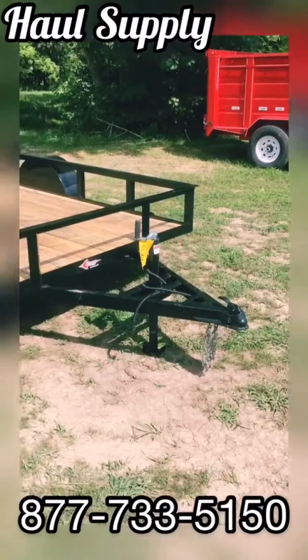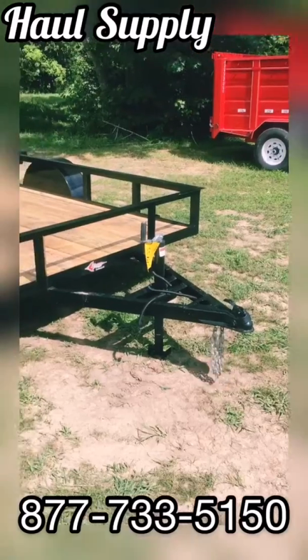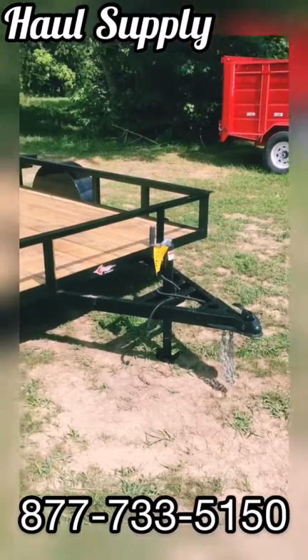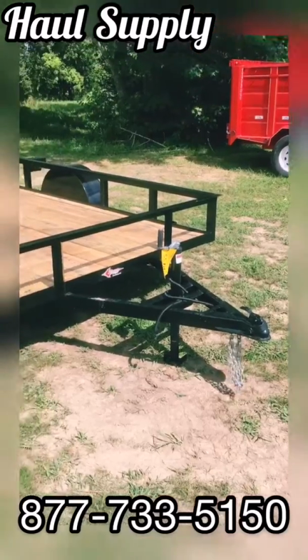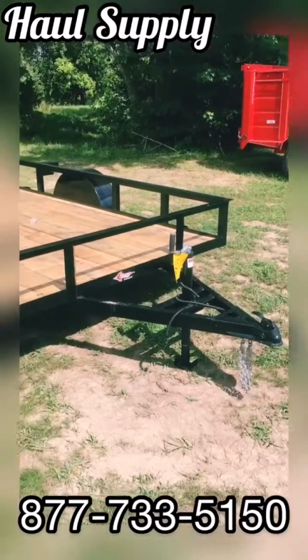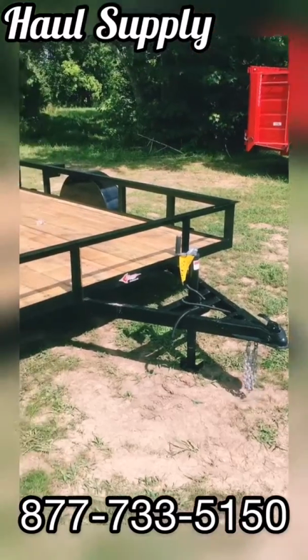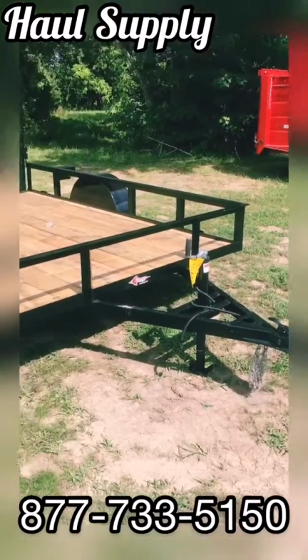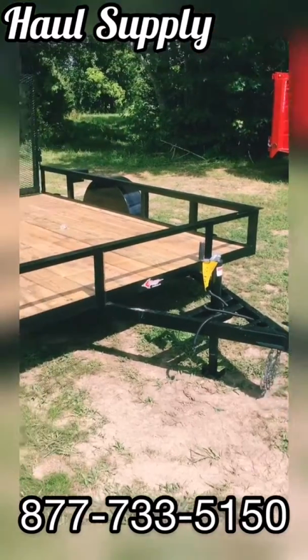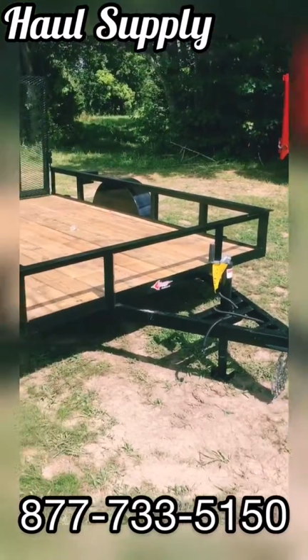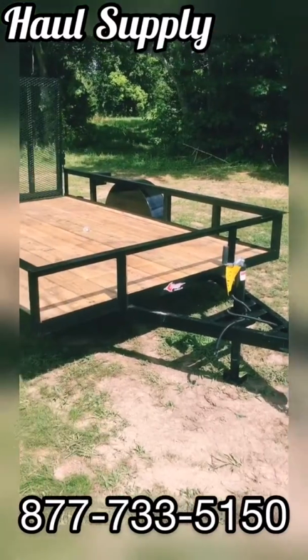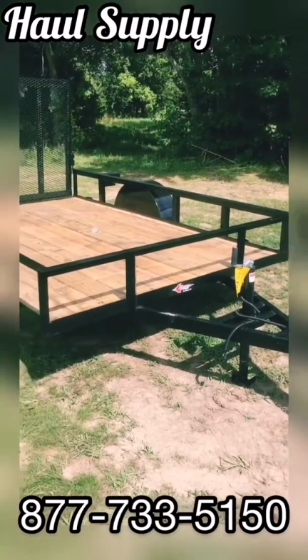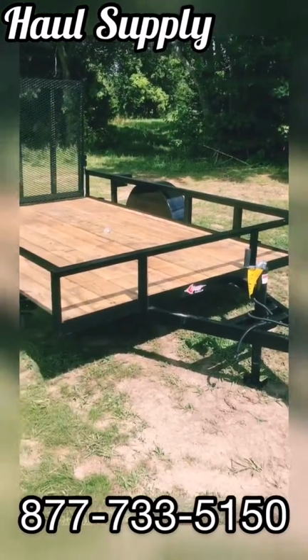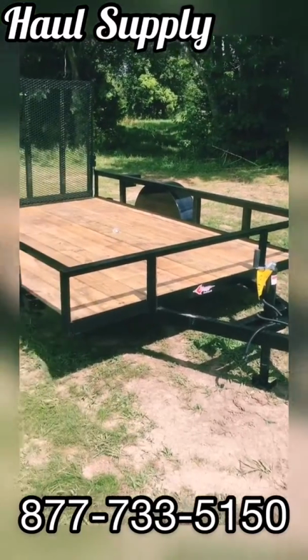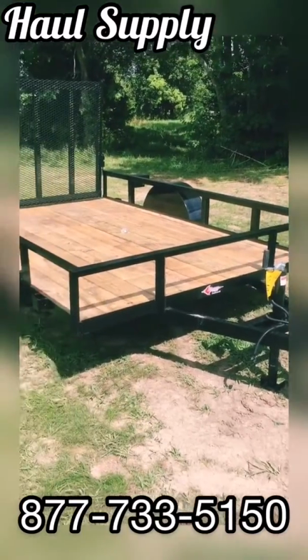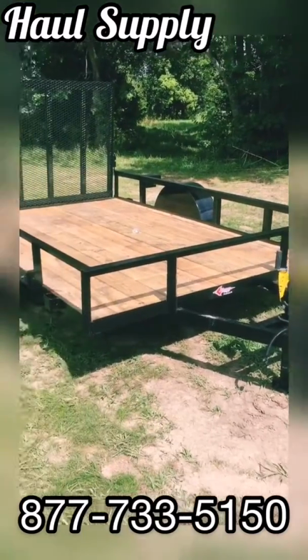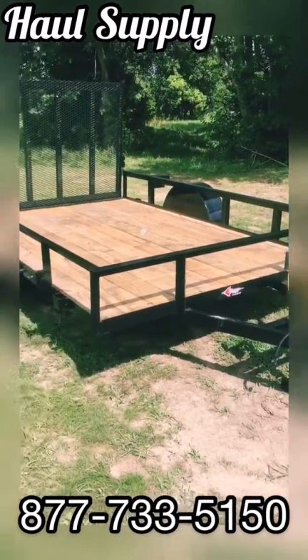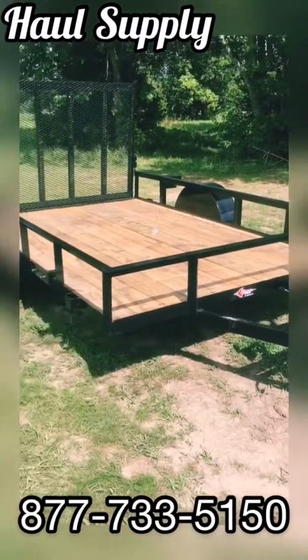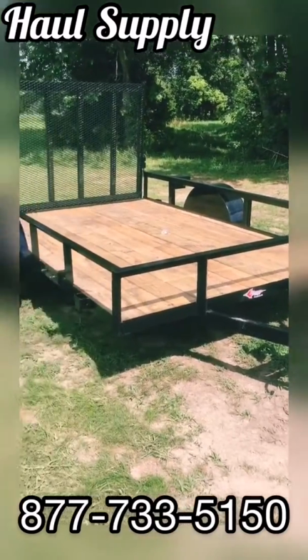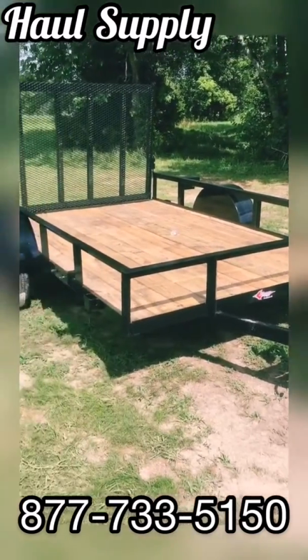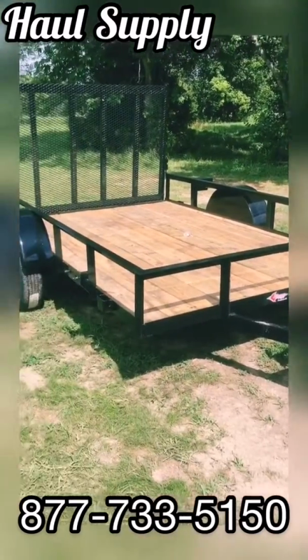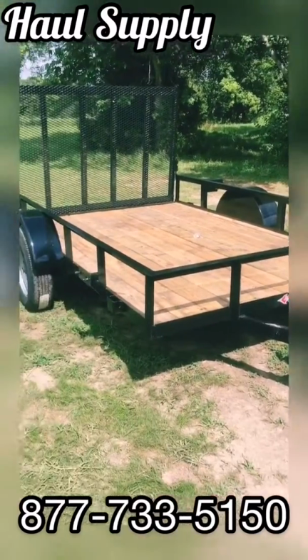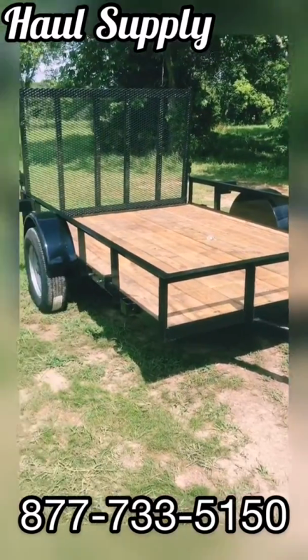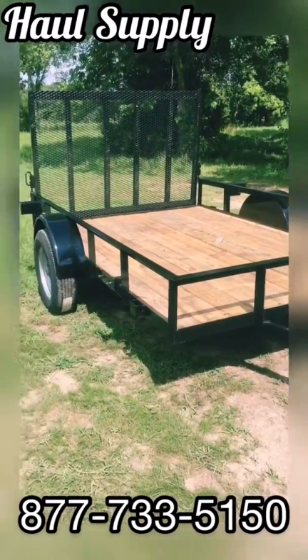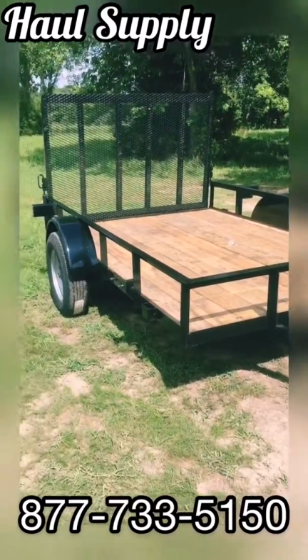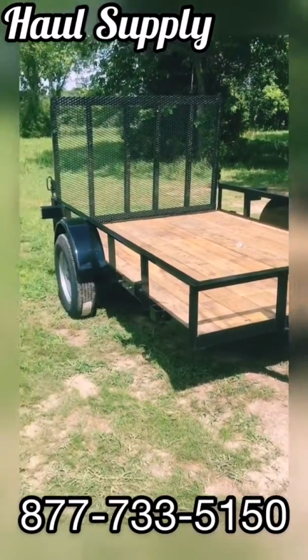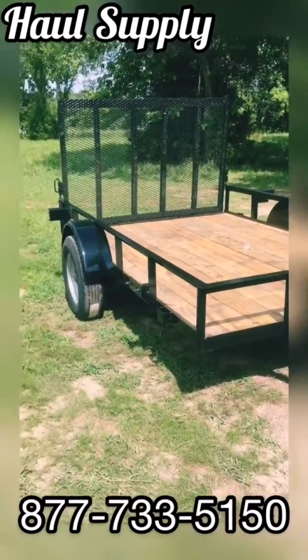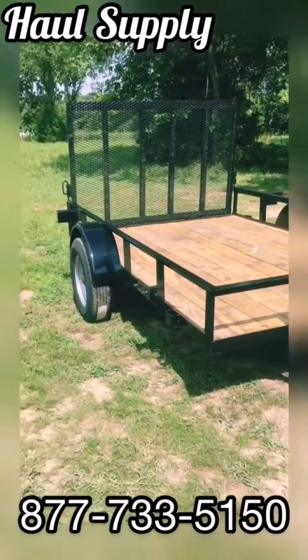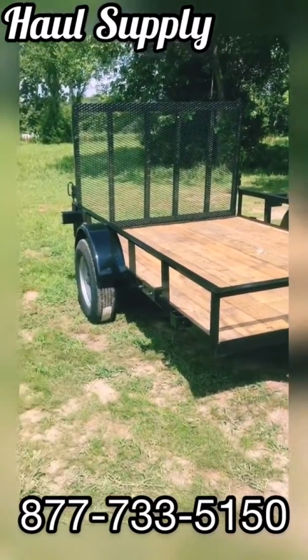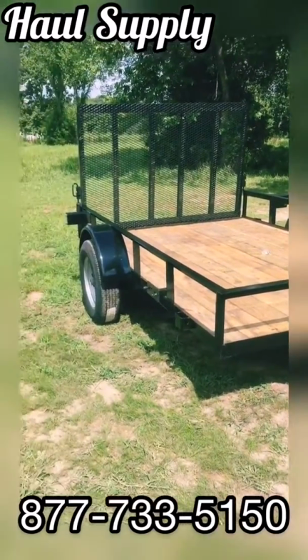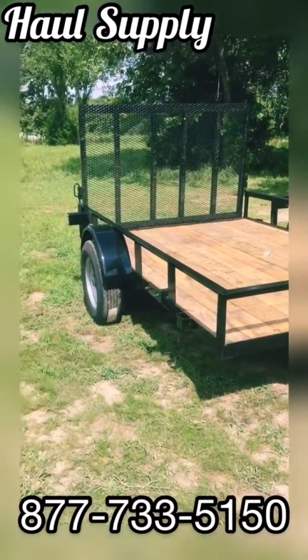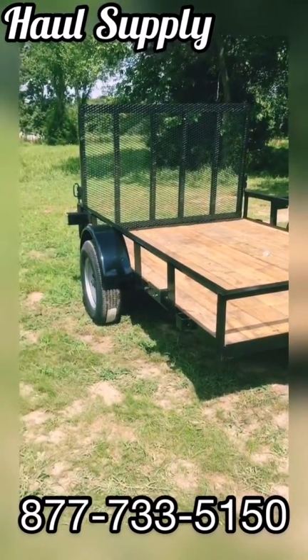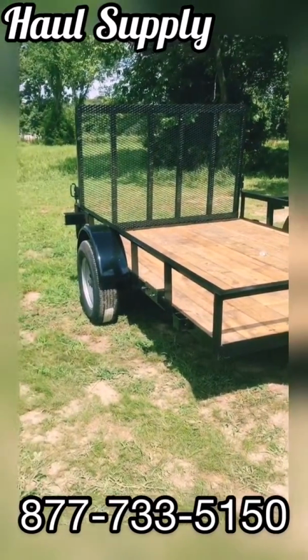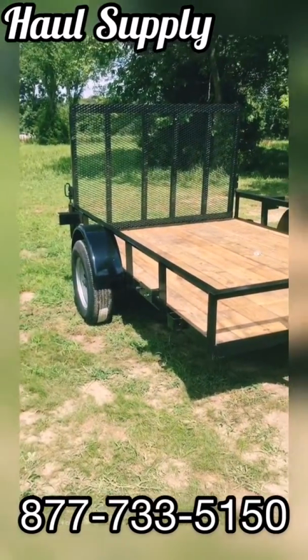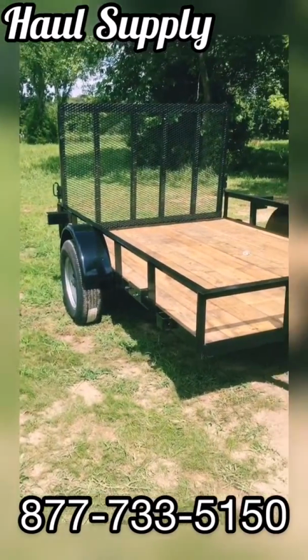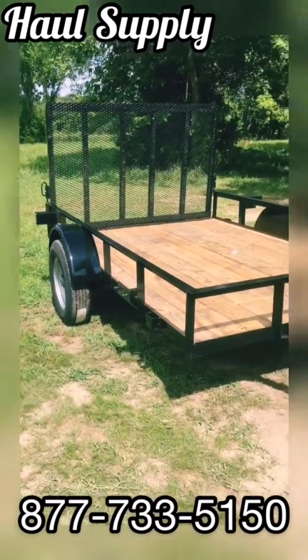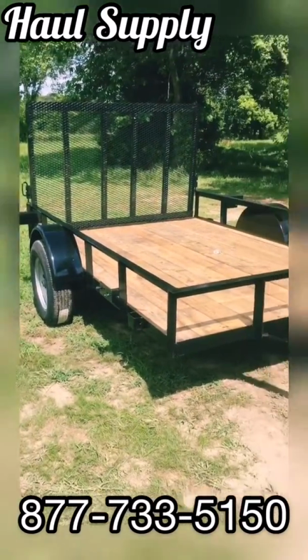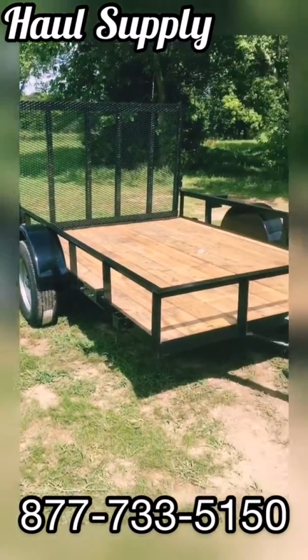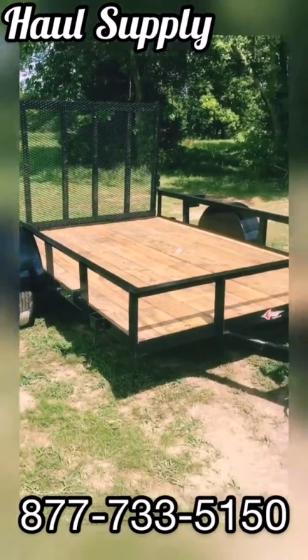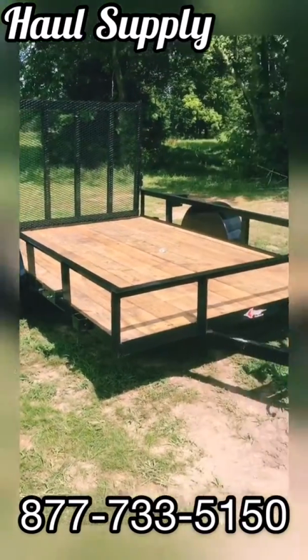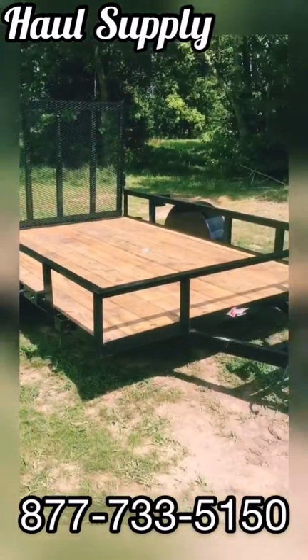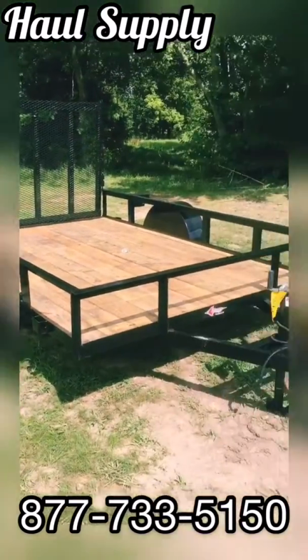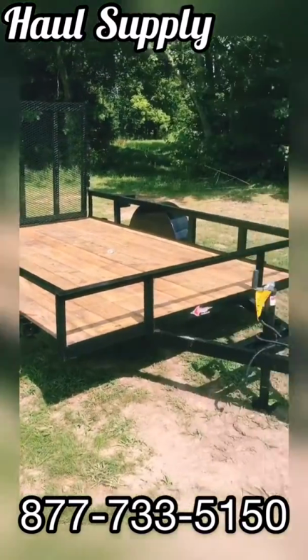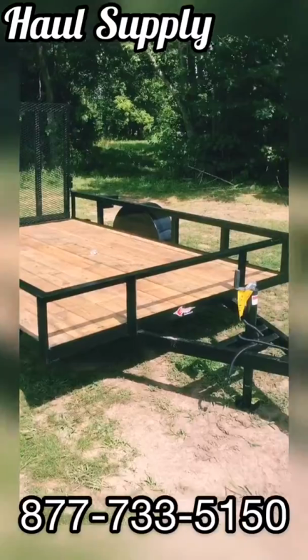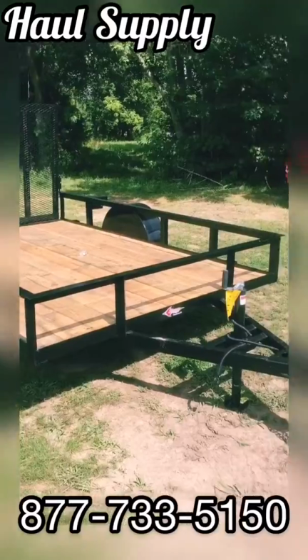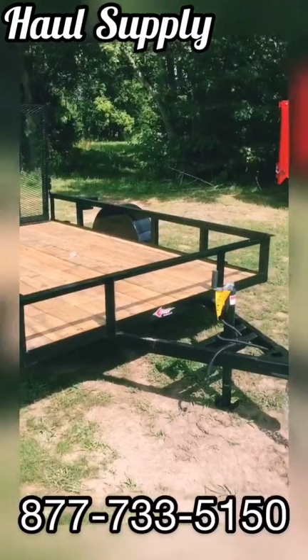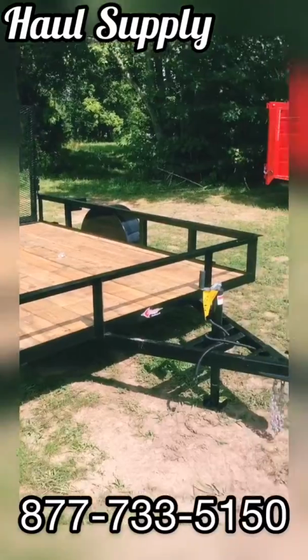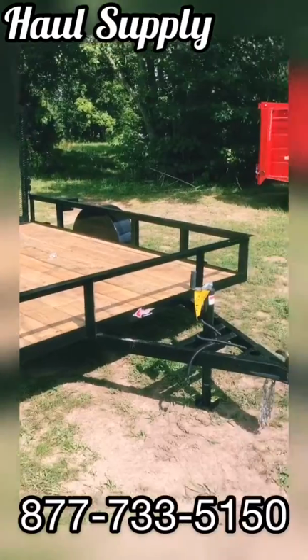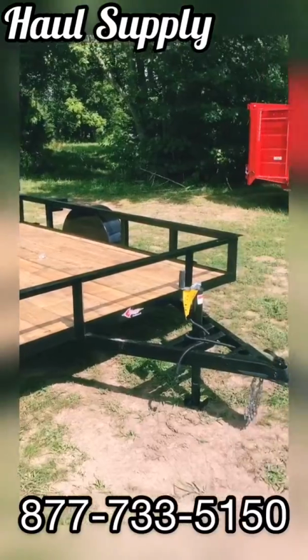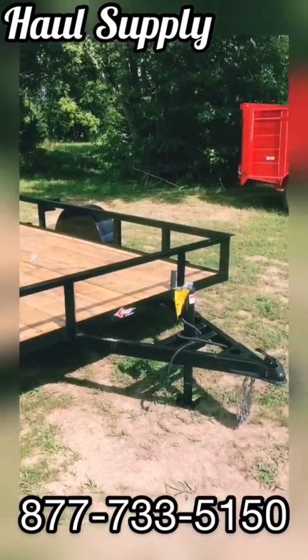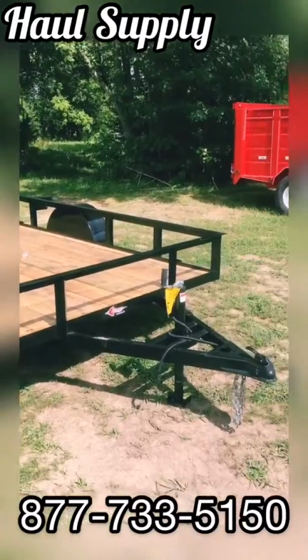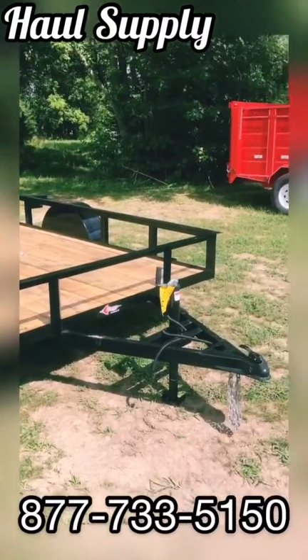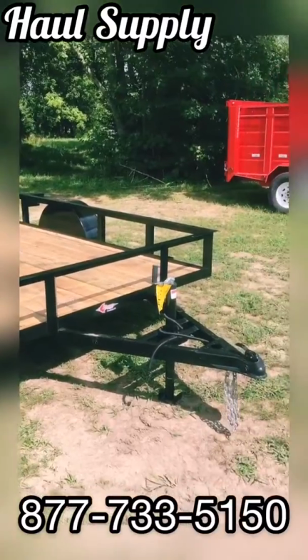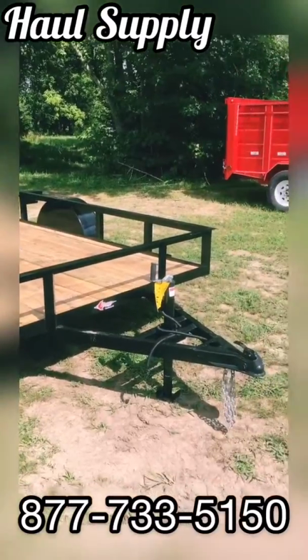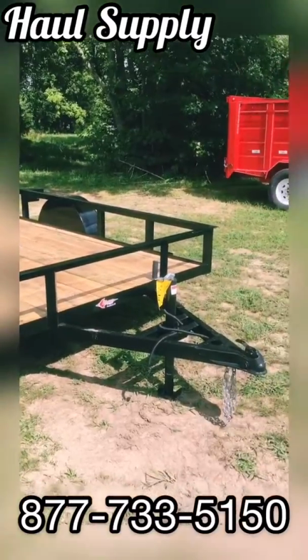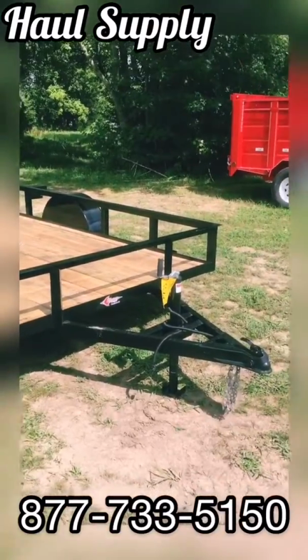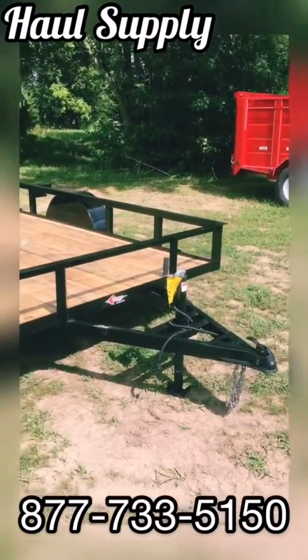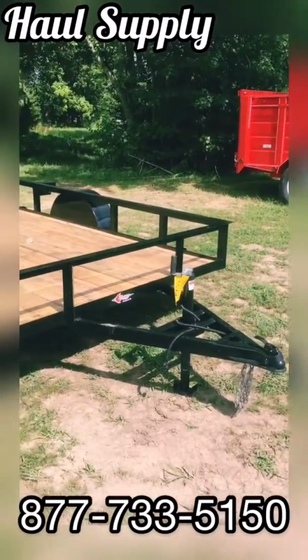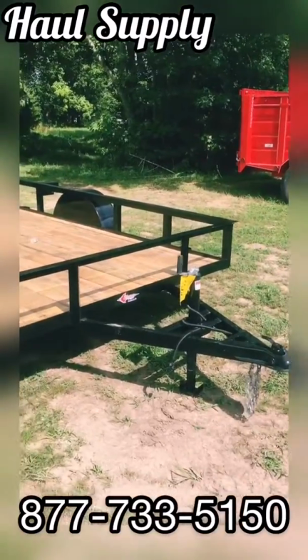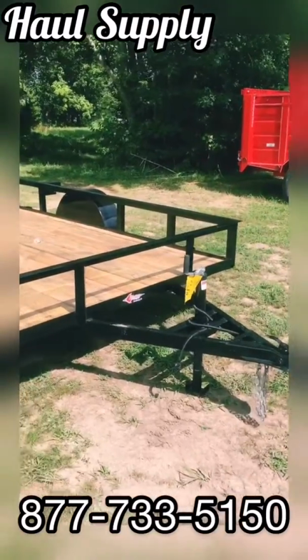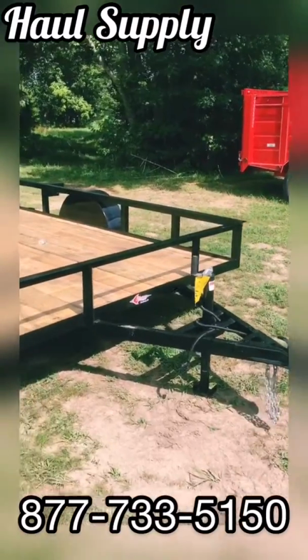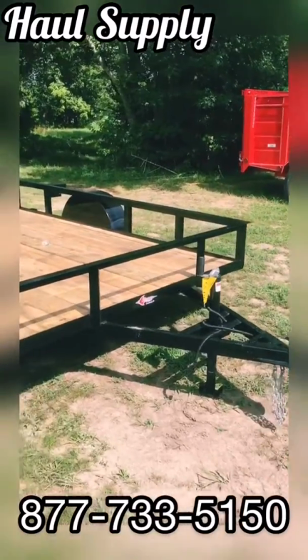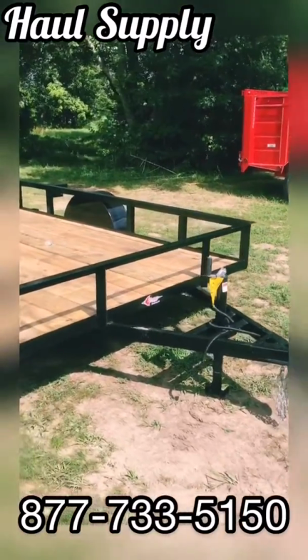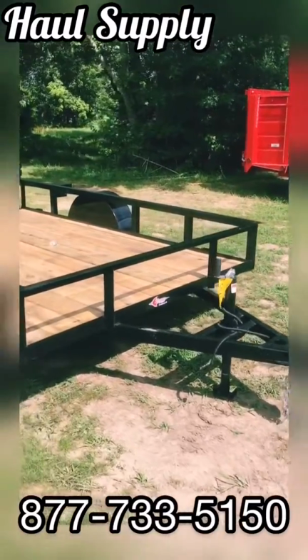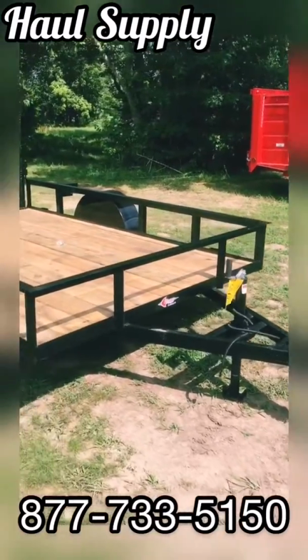Hey, it's Josh with Hall Supply here, and I wanted to show you our 76 wide by 10 foot long utility trailer by Stingray.